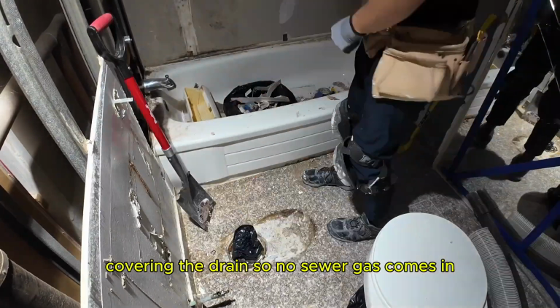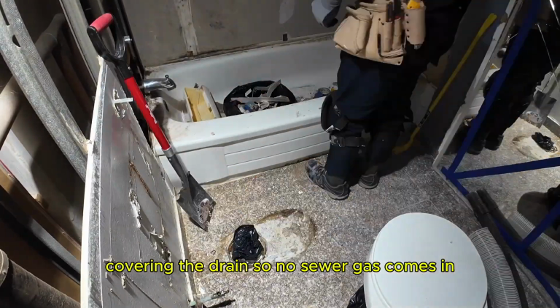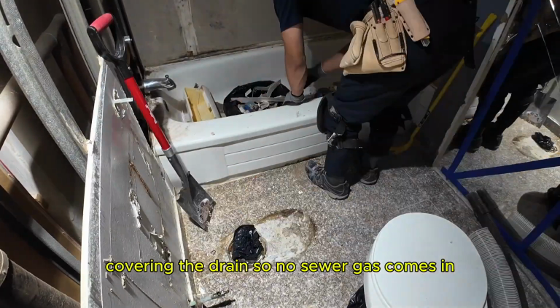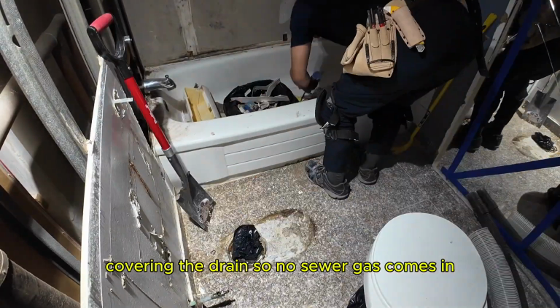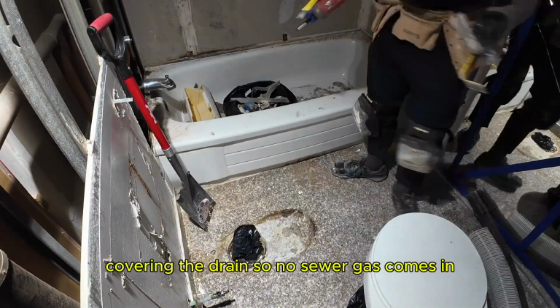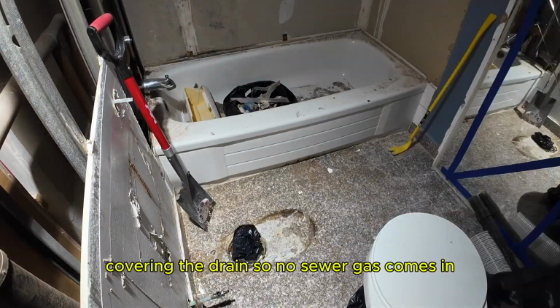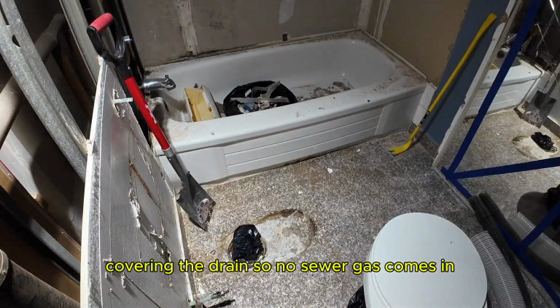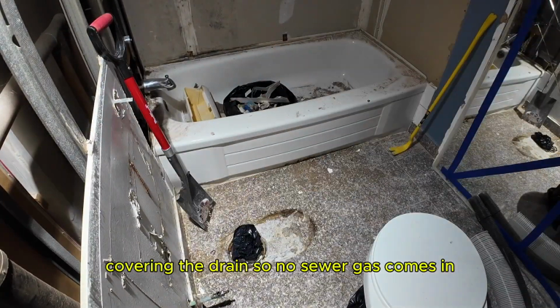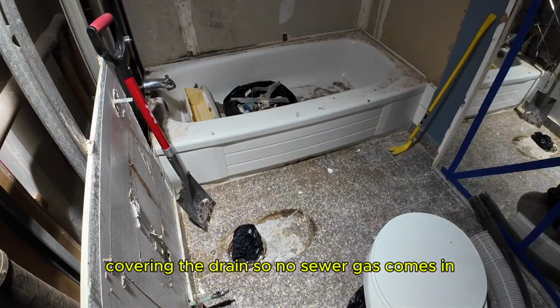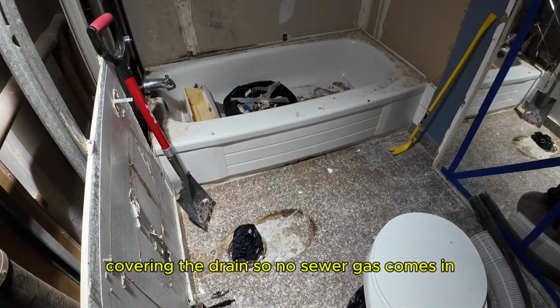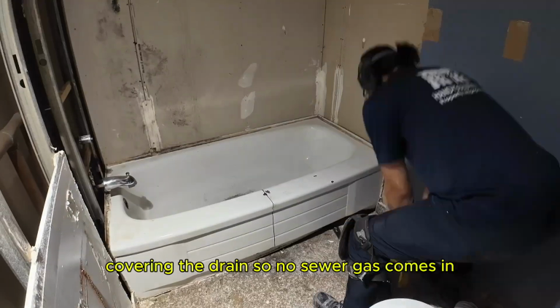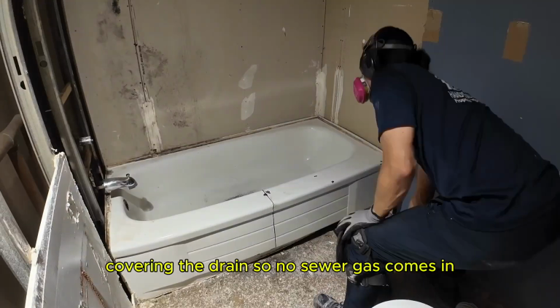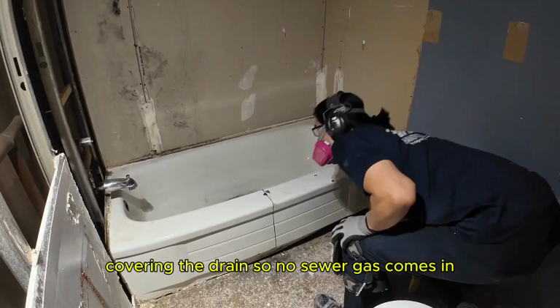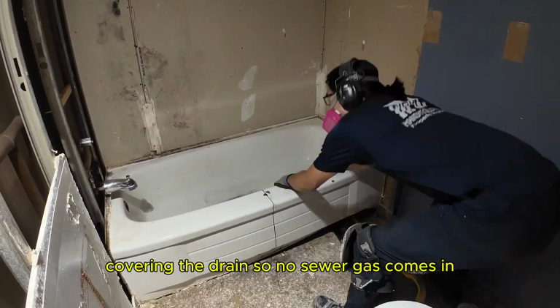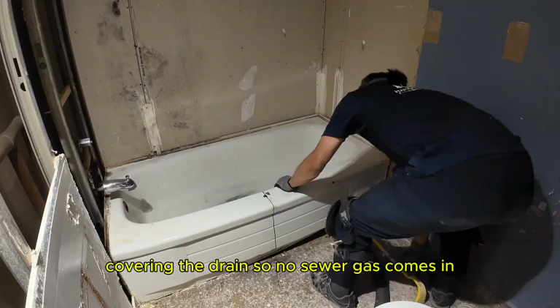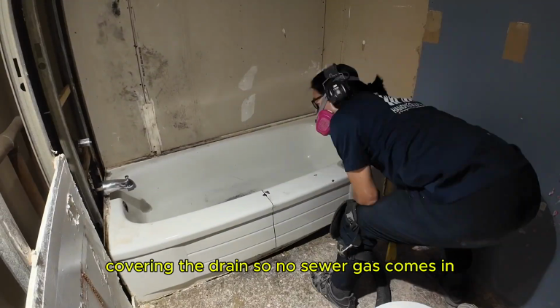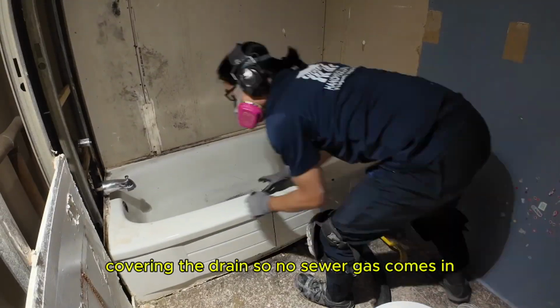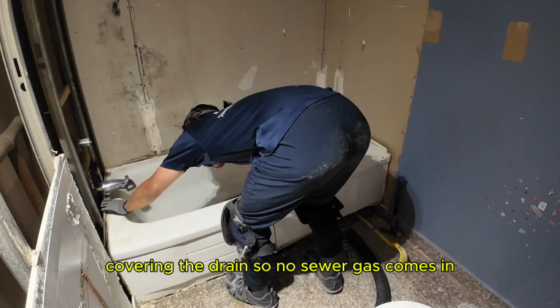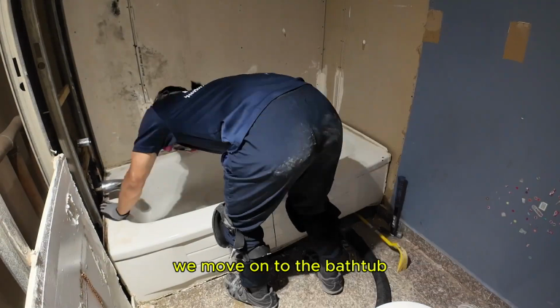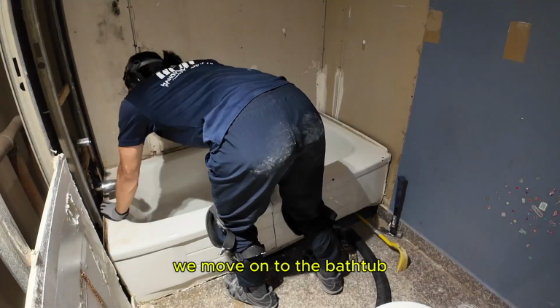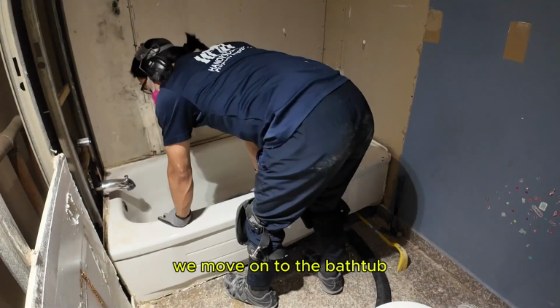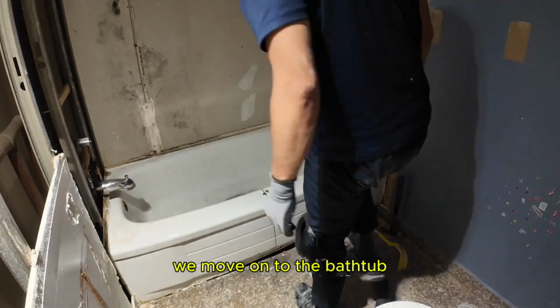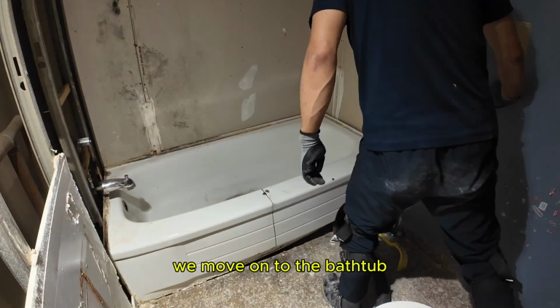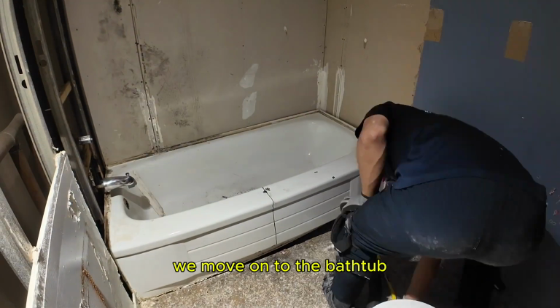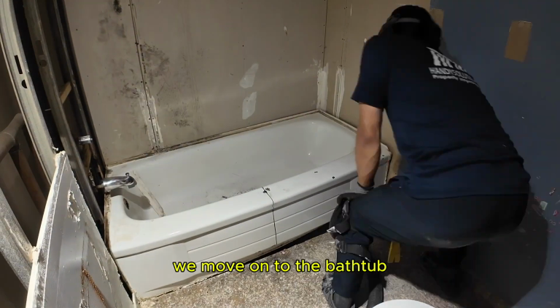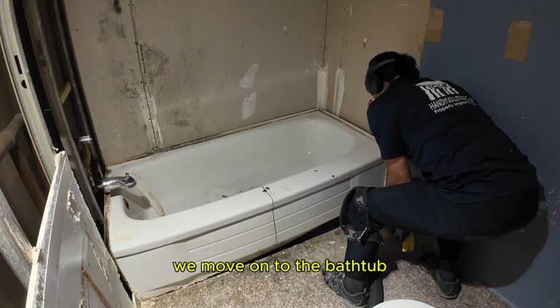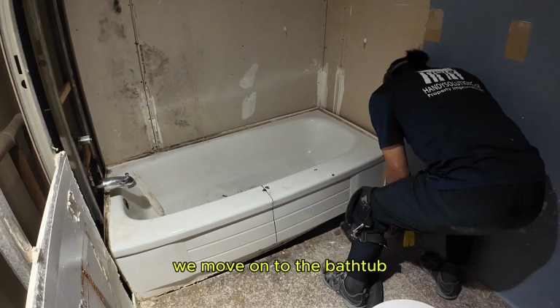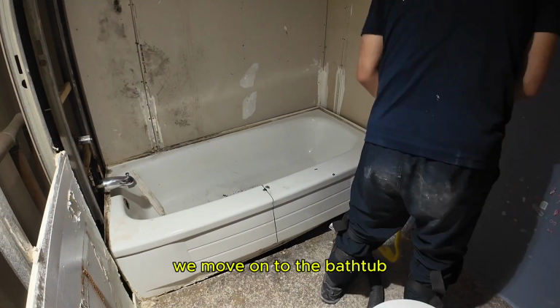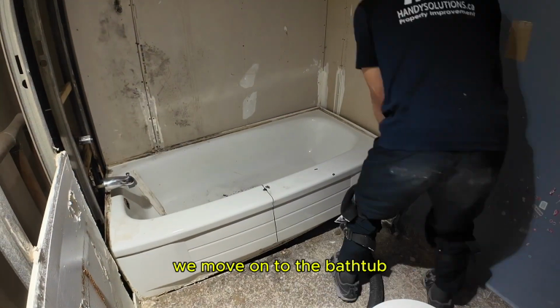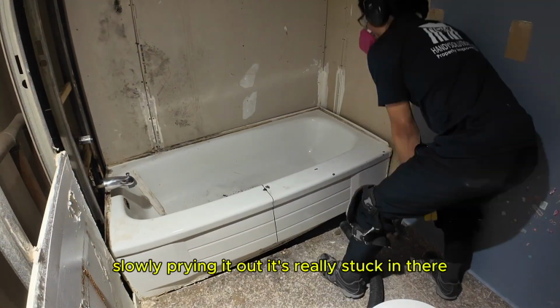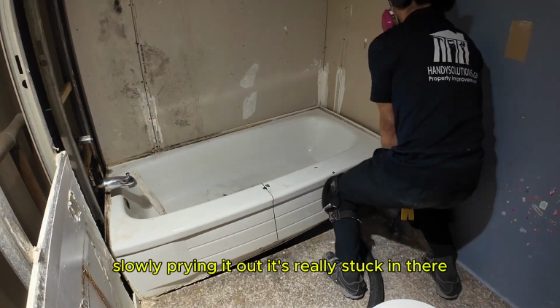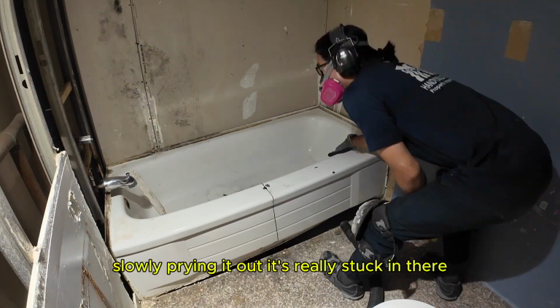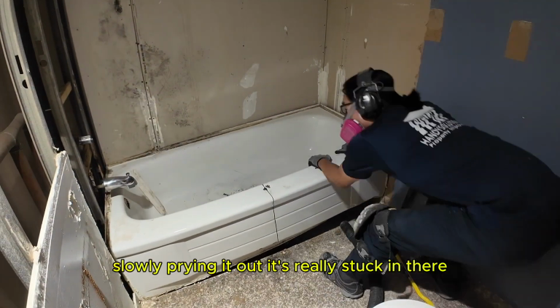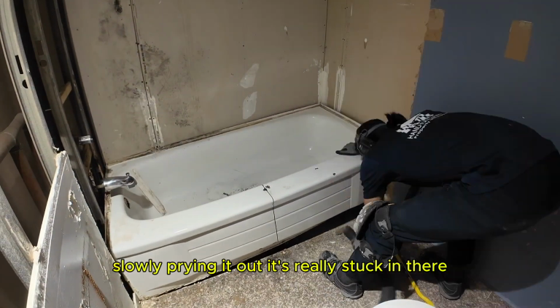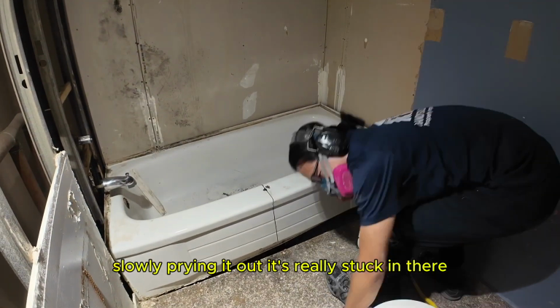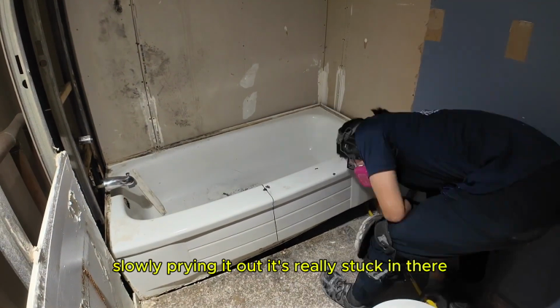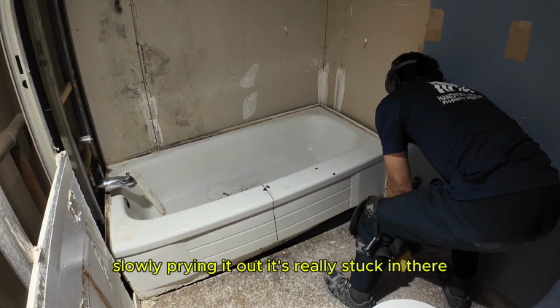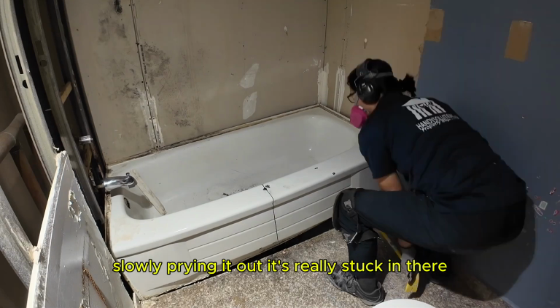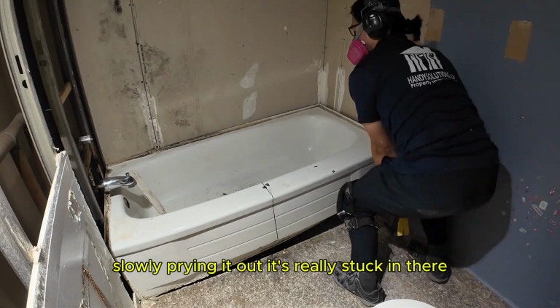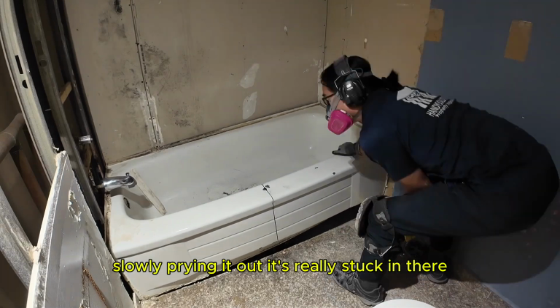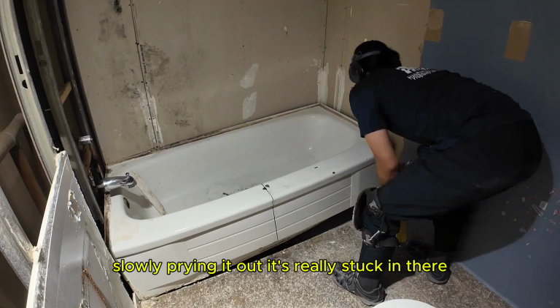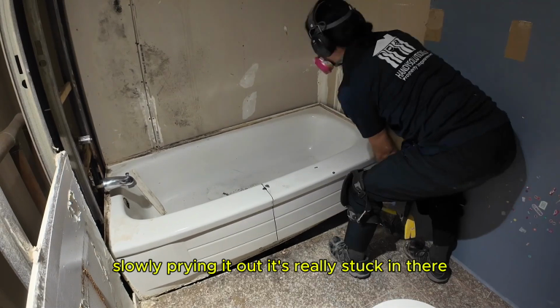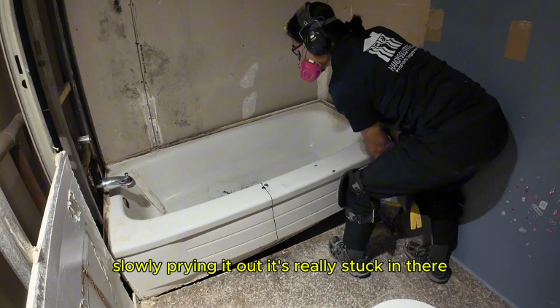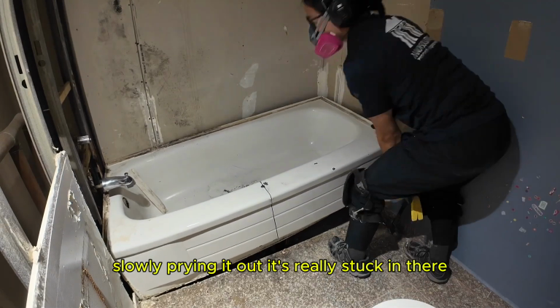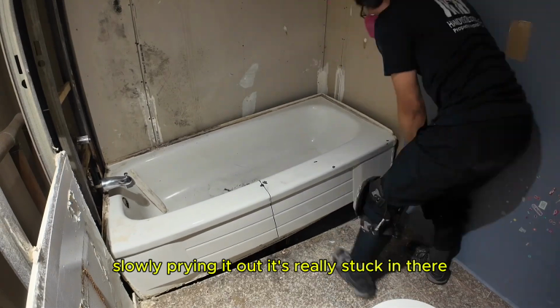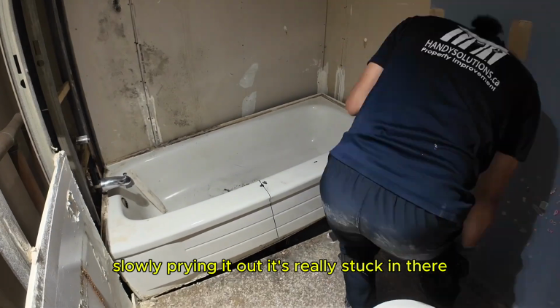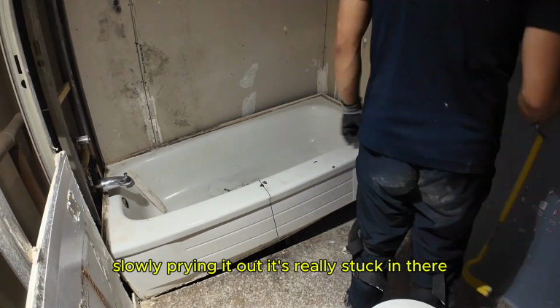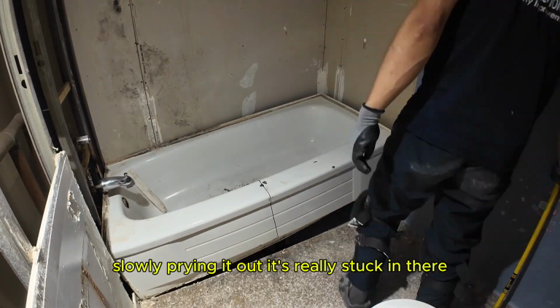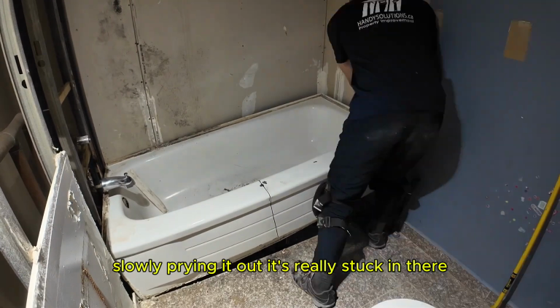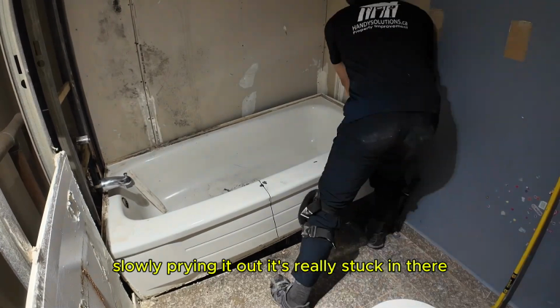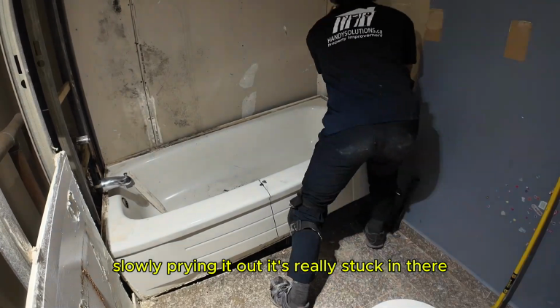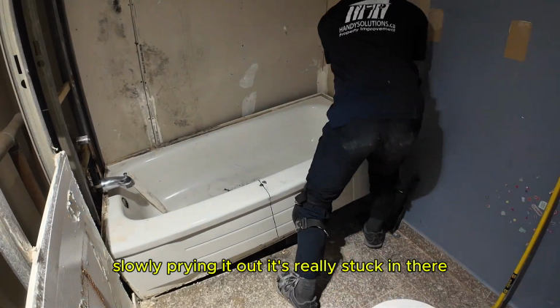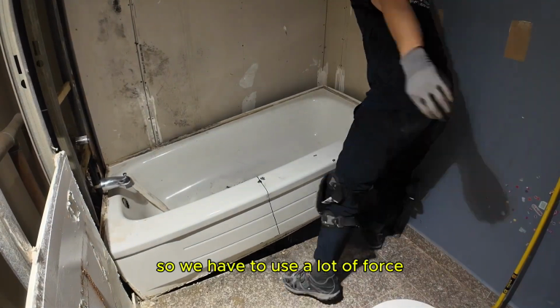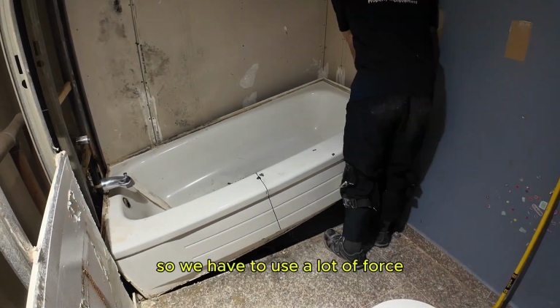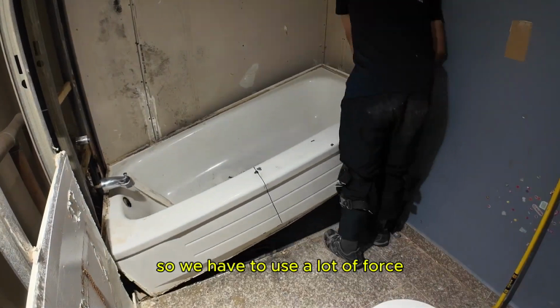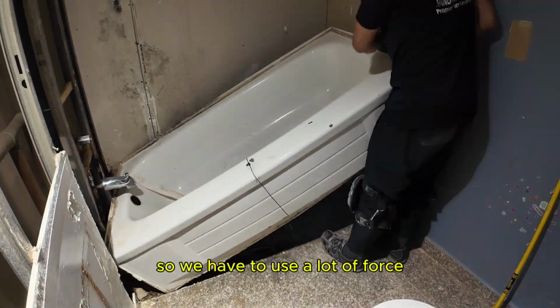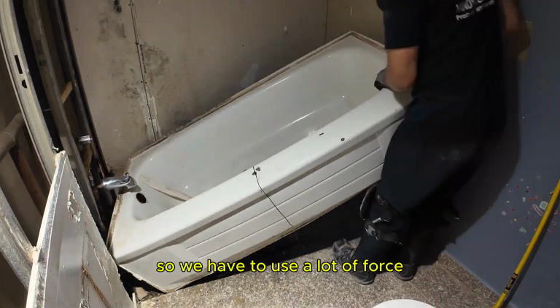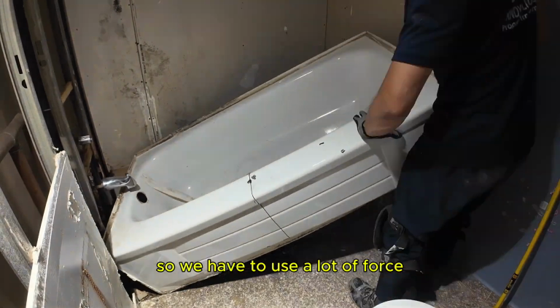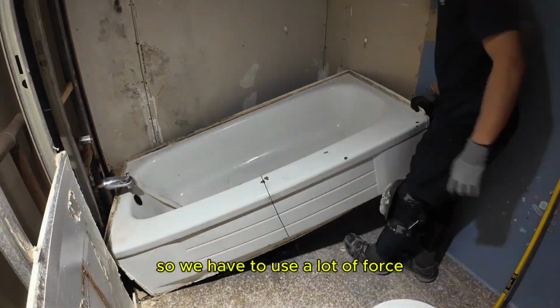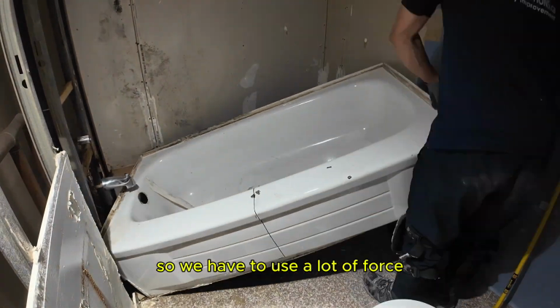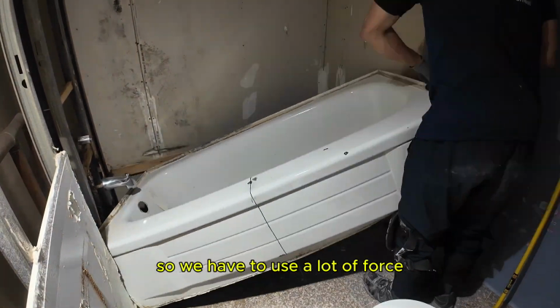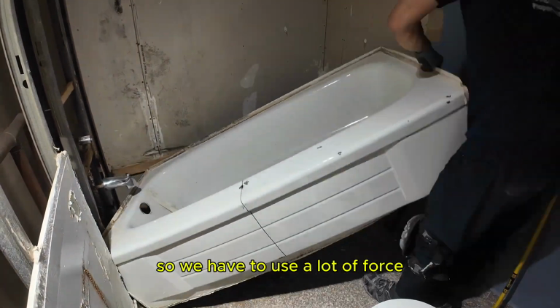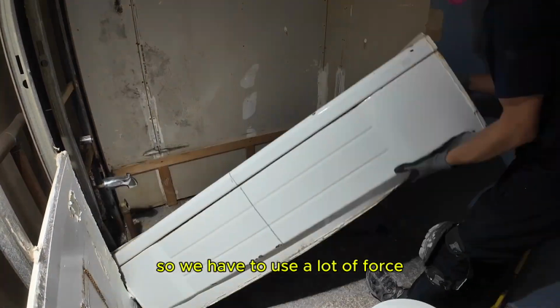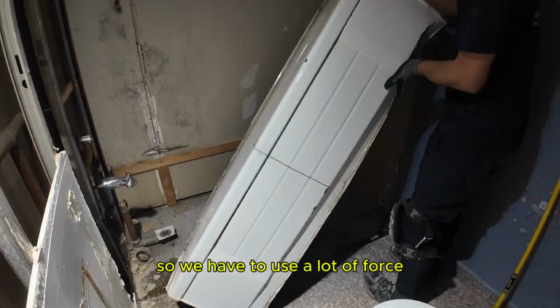Covering the drain so no sewer gas comes in, we move on to the bathtub, slowly prying it out. It's really stuck in there so we have to use a lot of force.